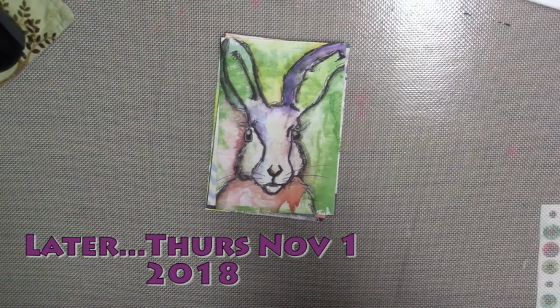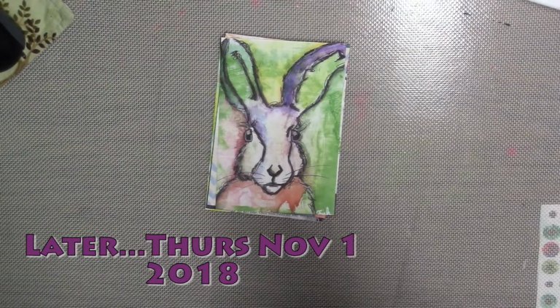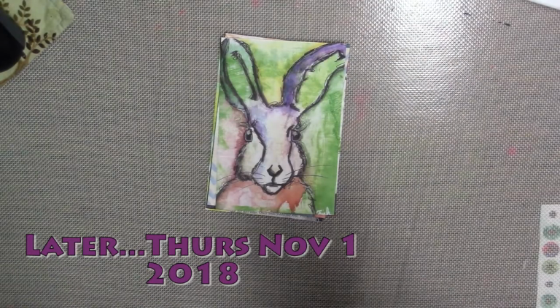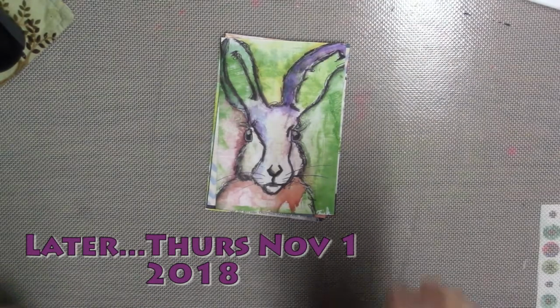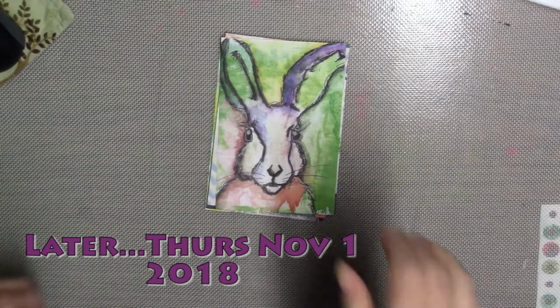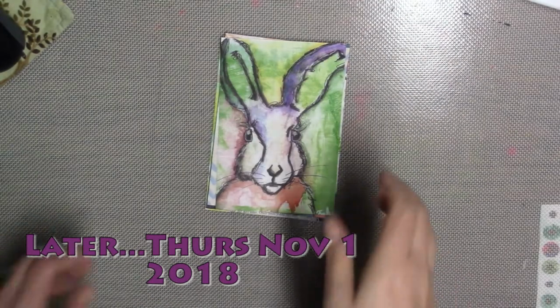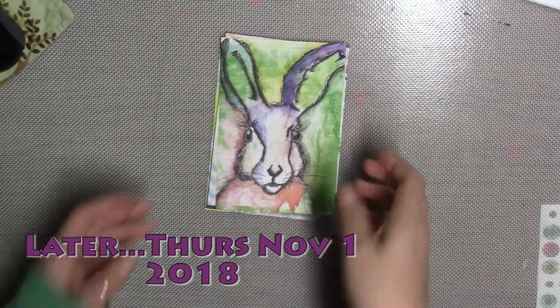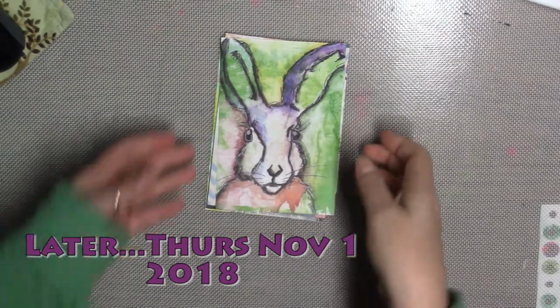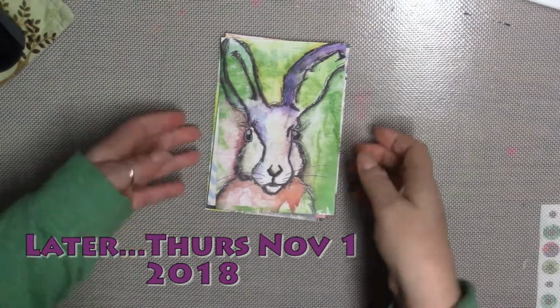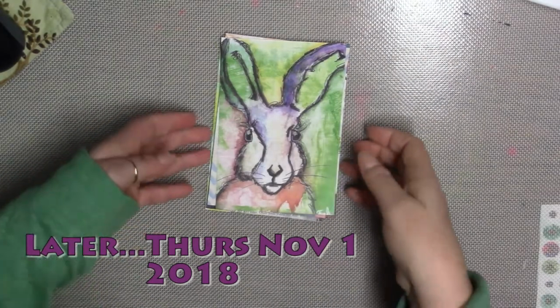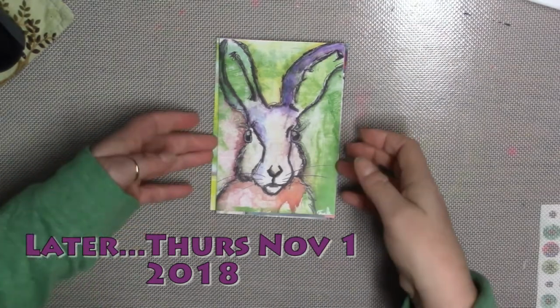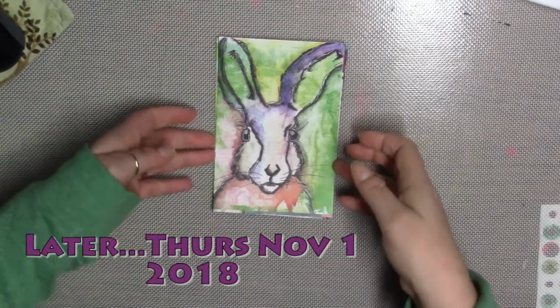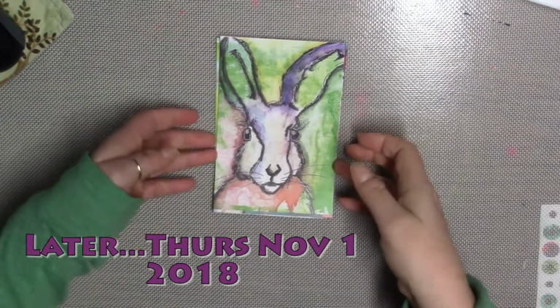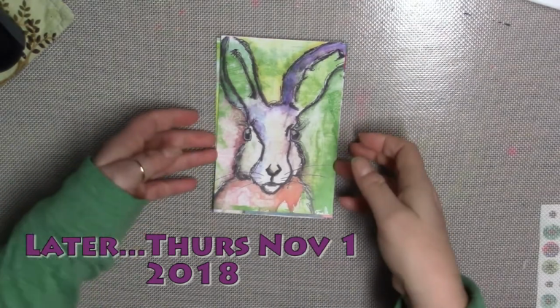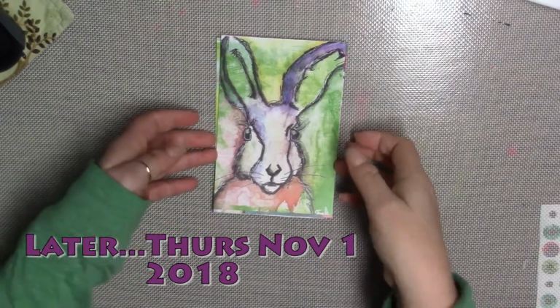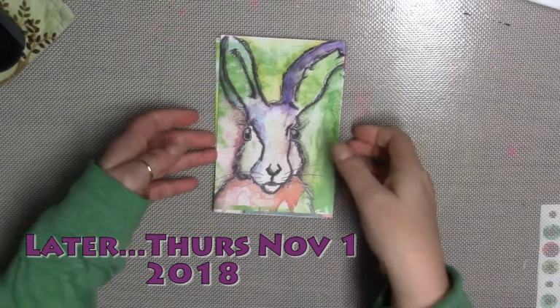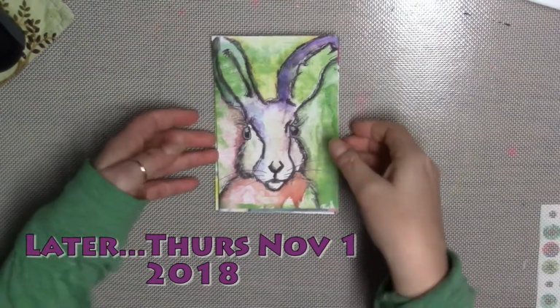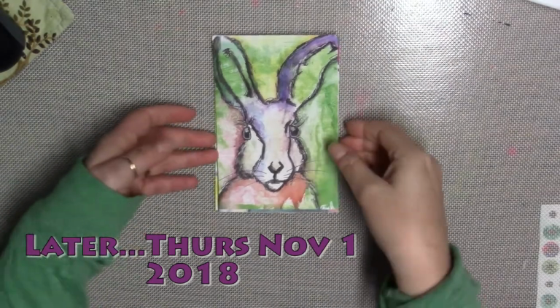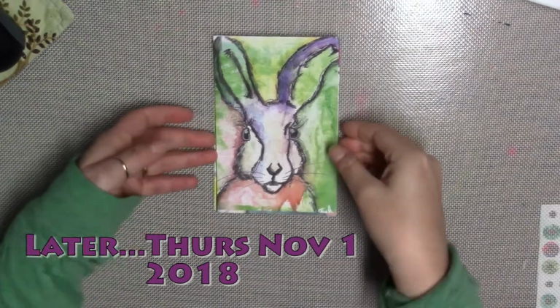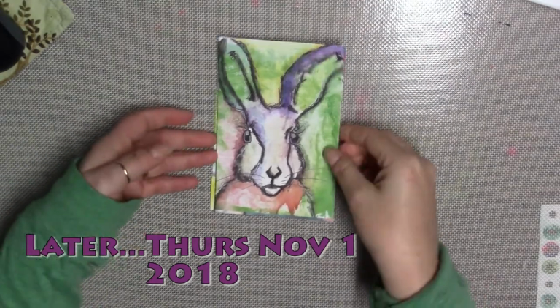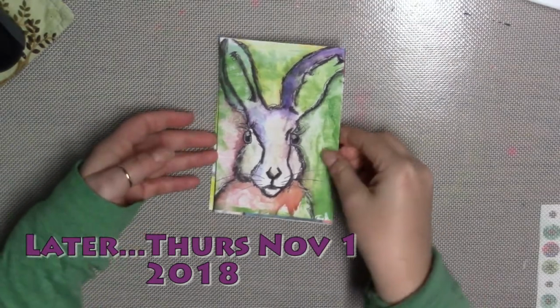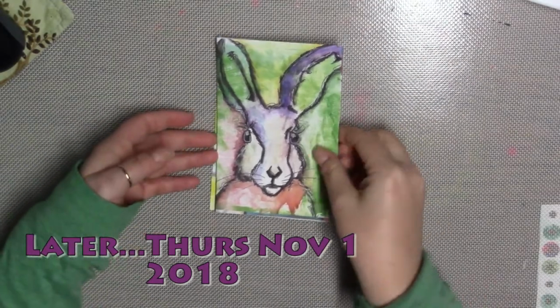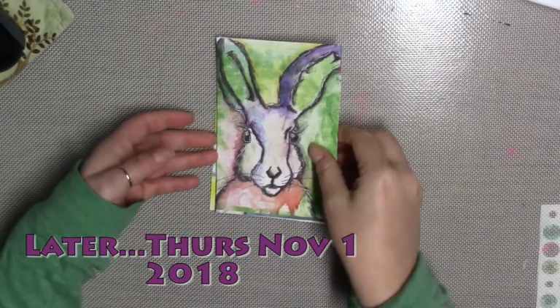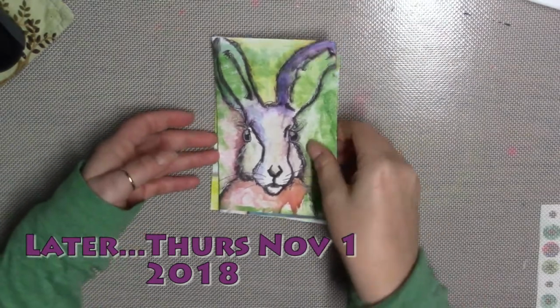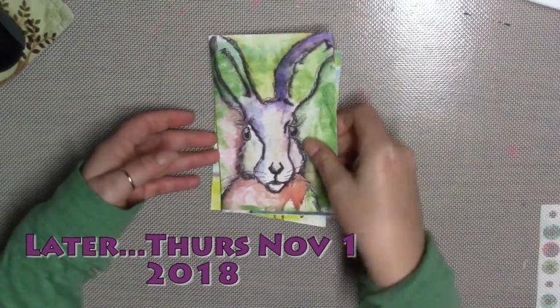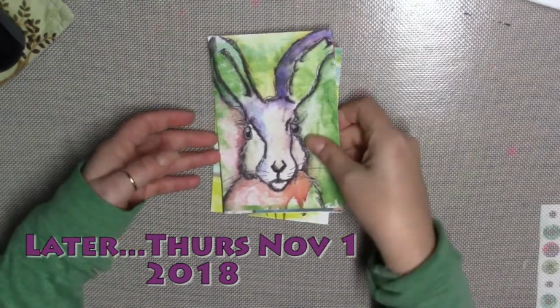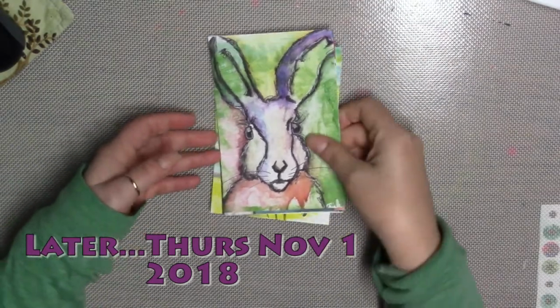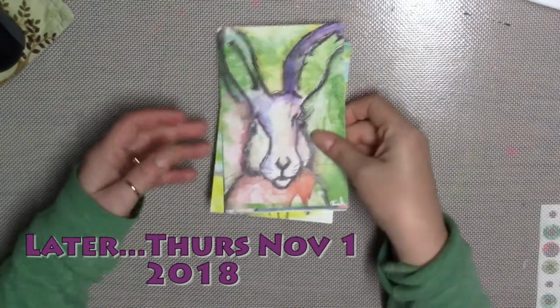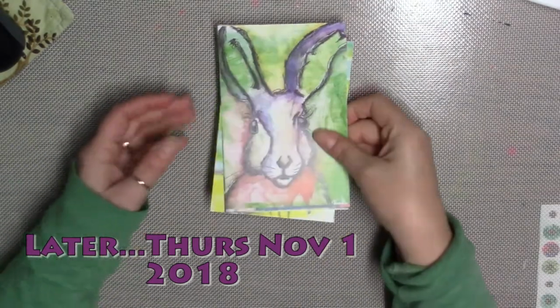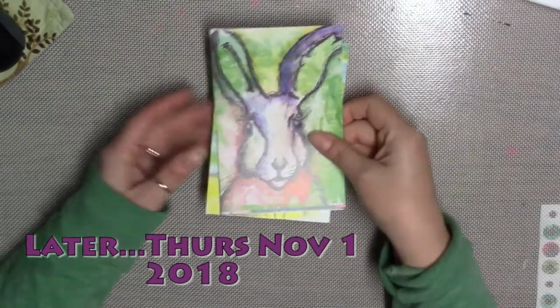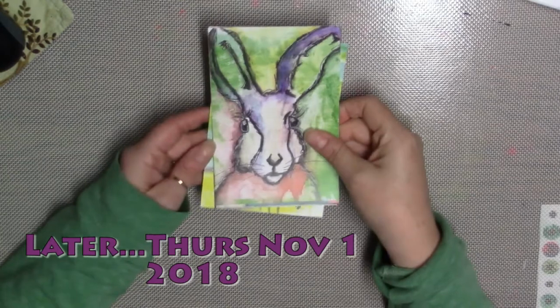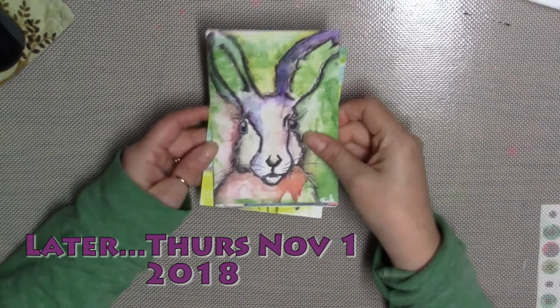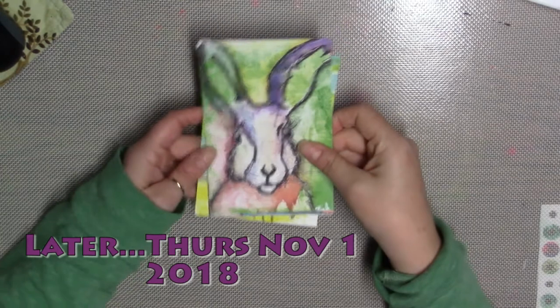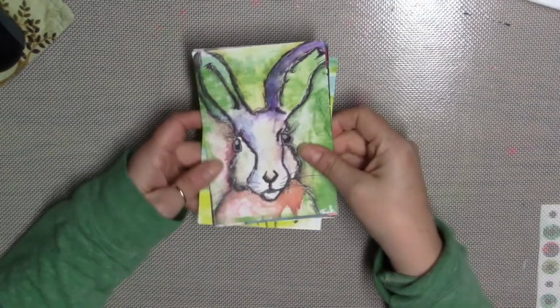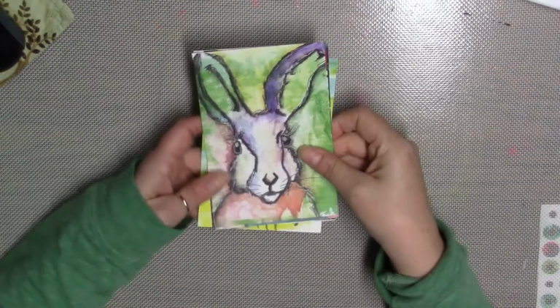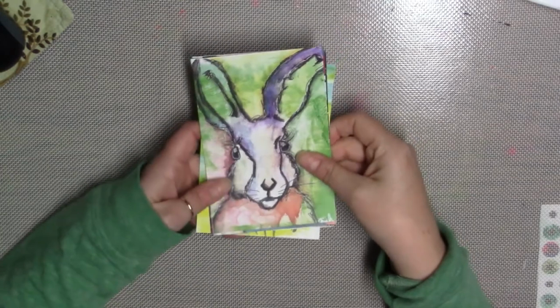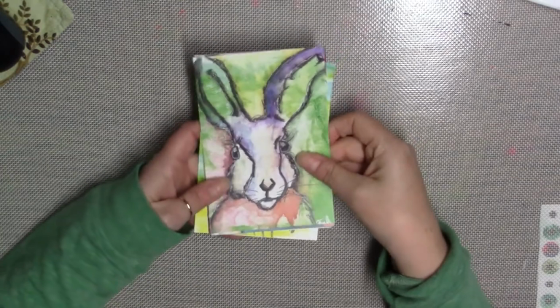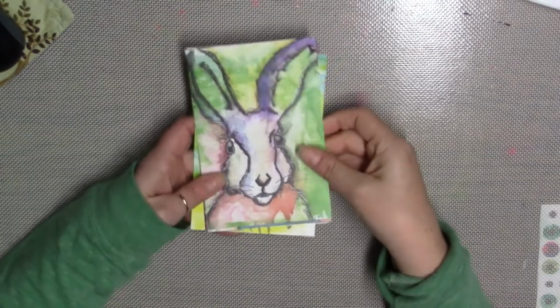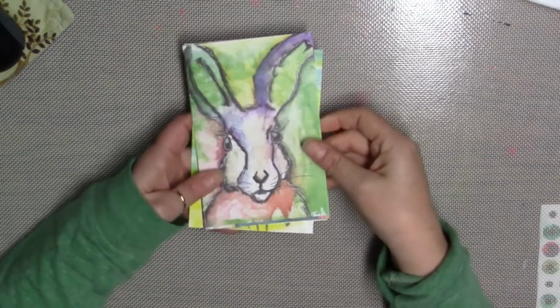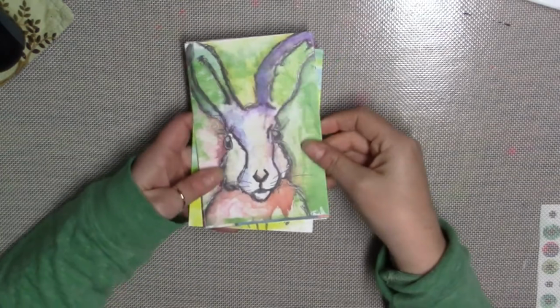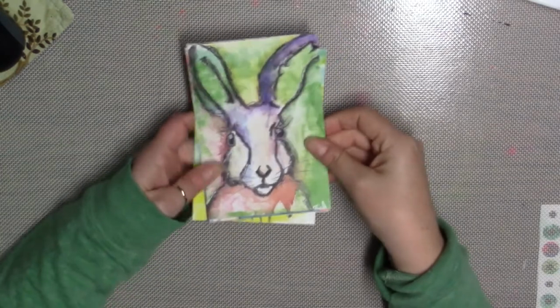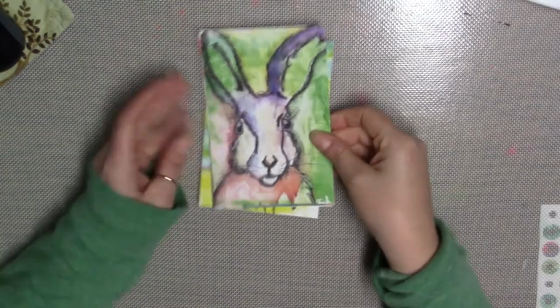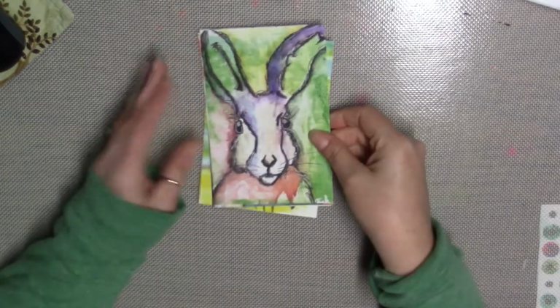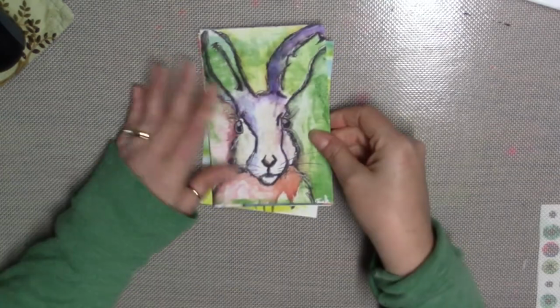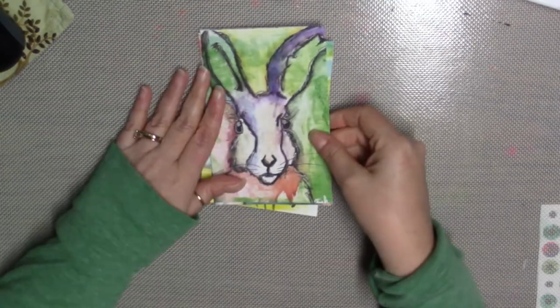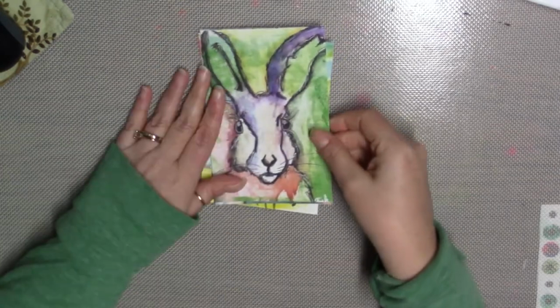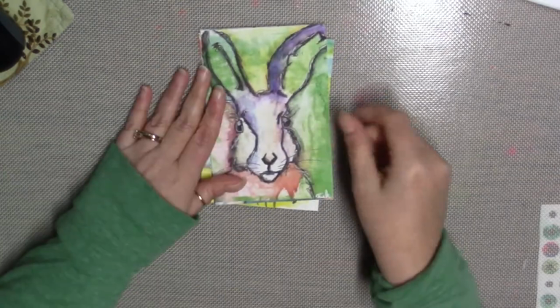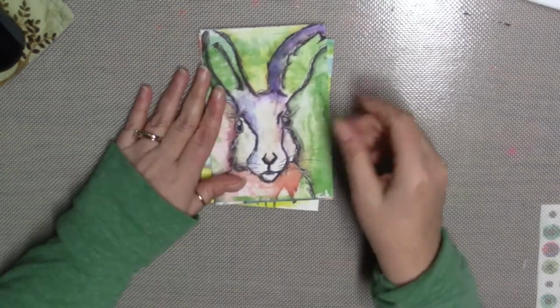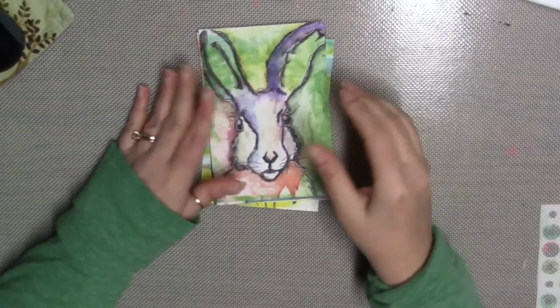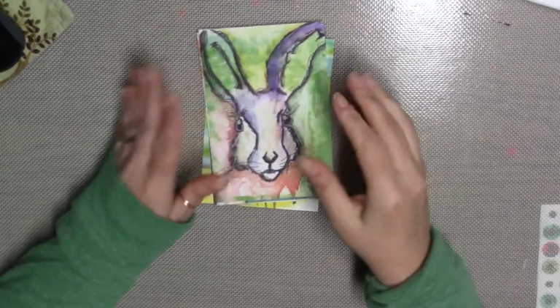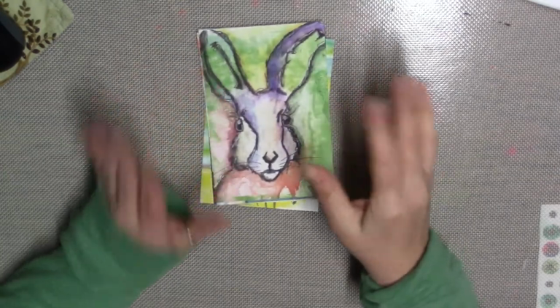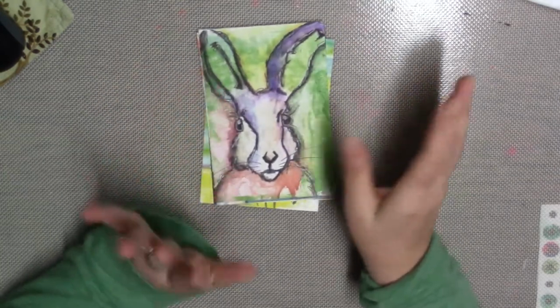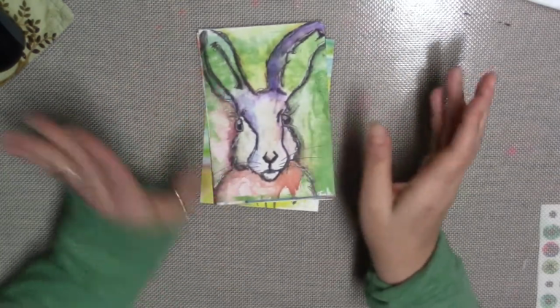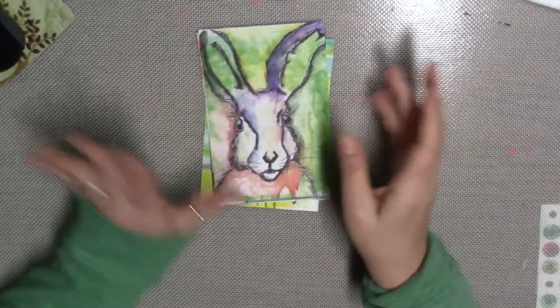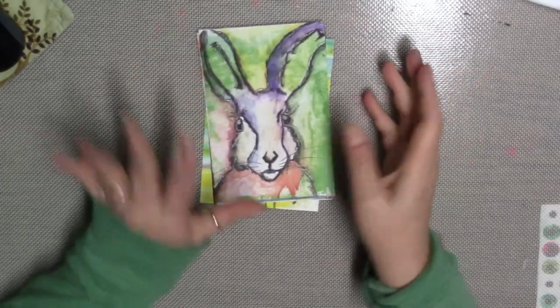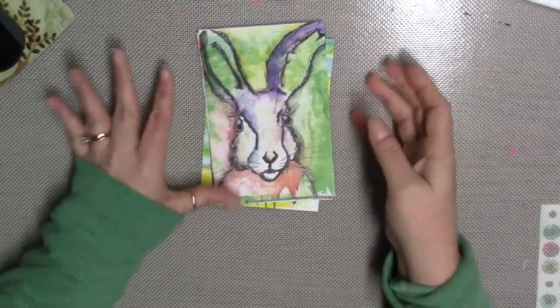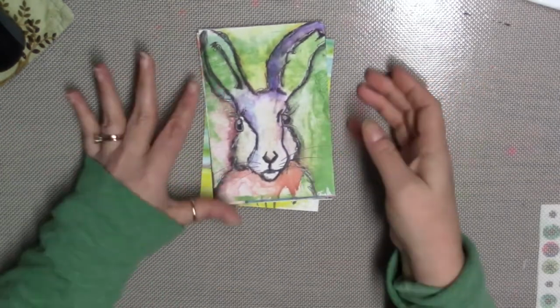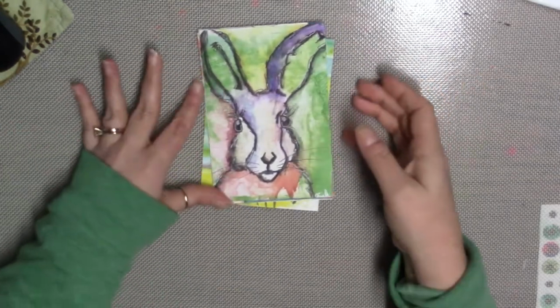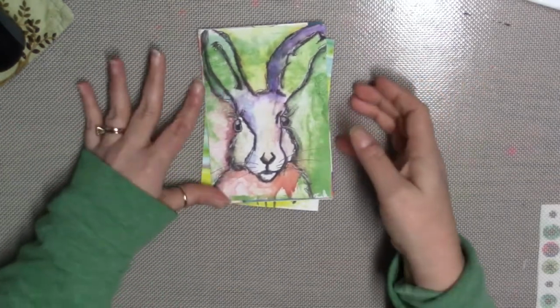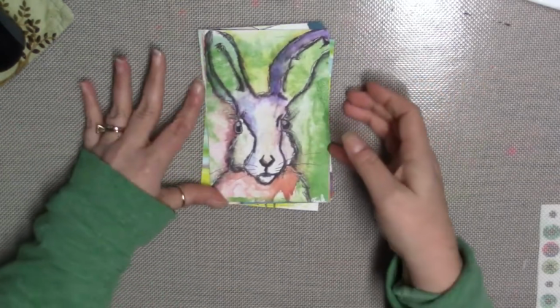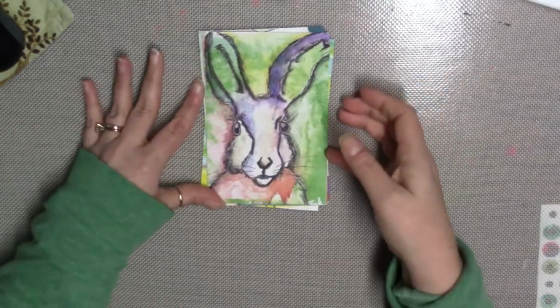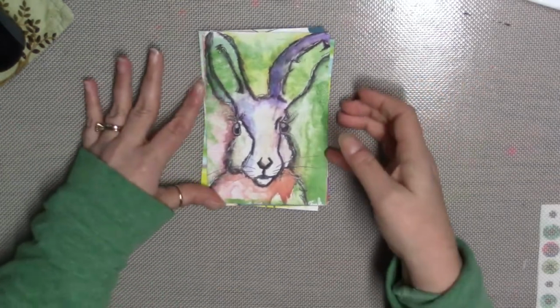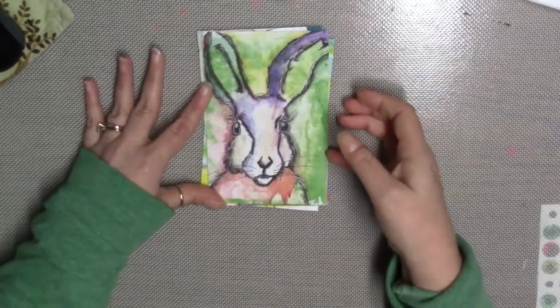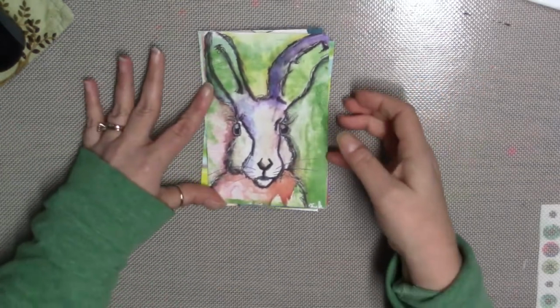Hi there. I just wanted to do just a really quick haul for you guys and show you a few things.